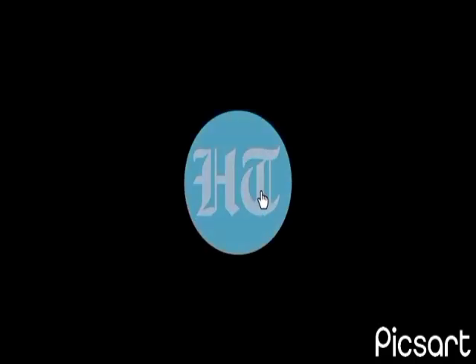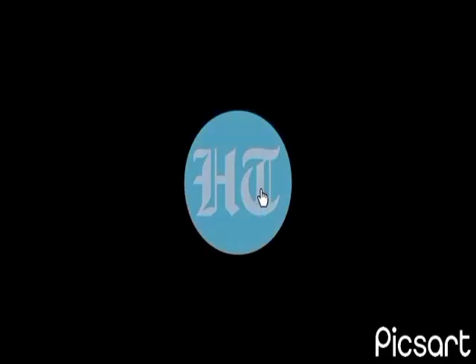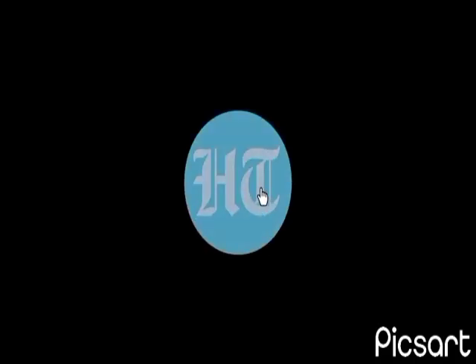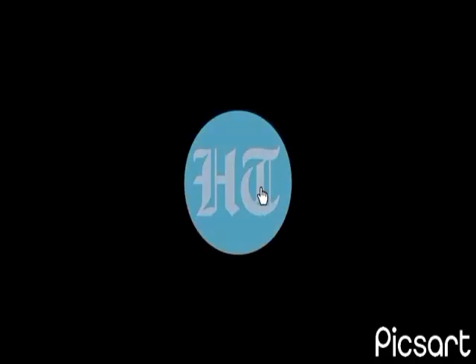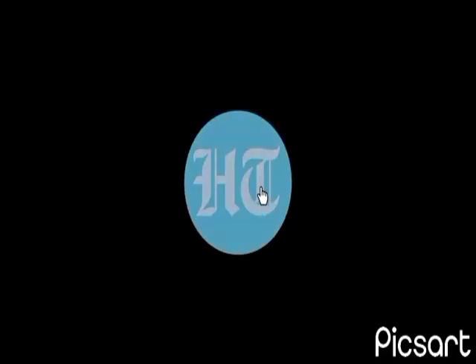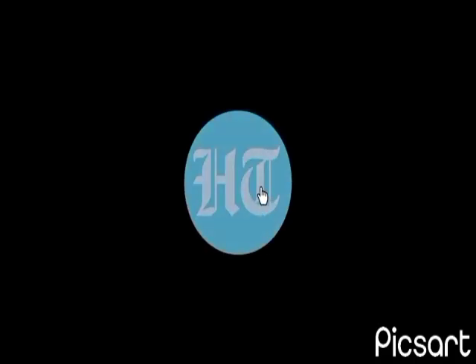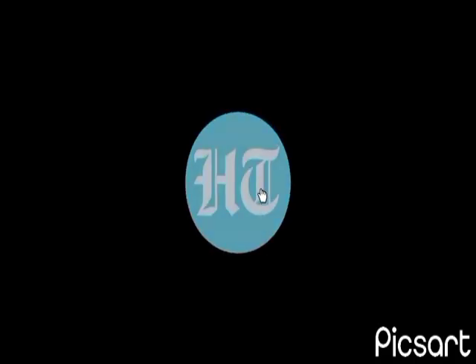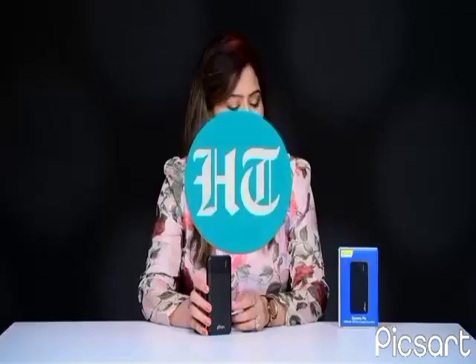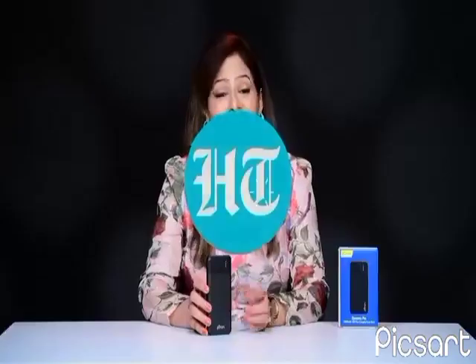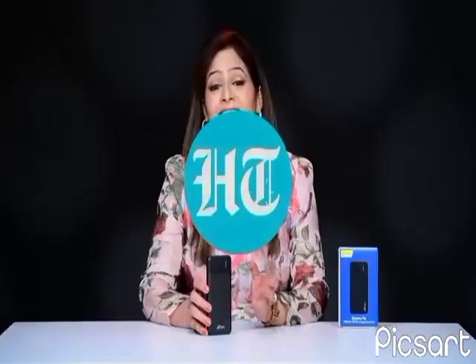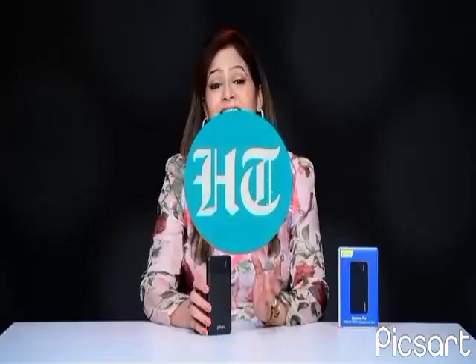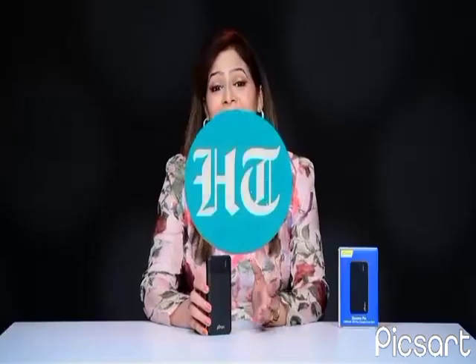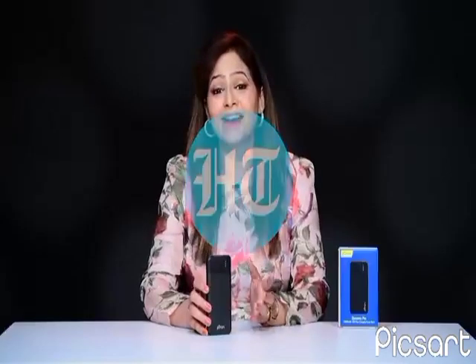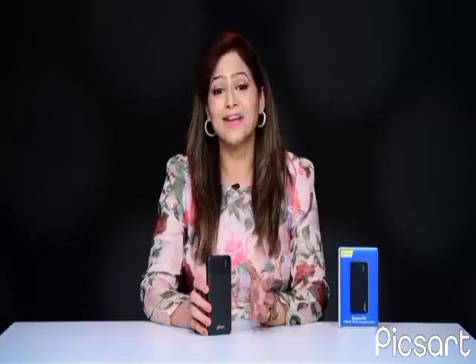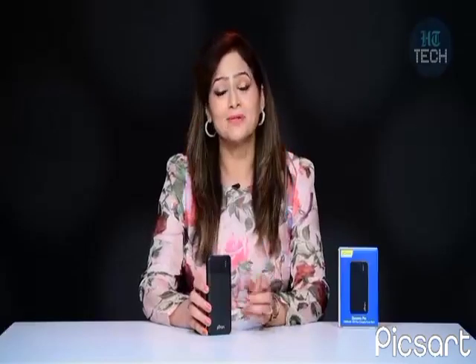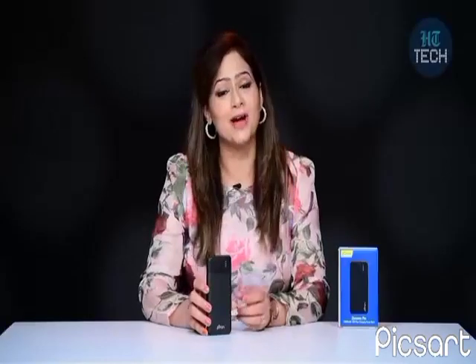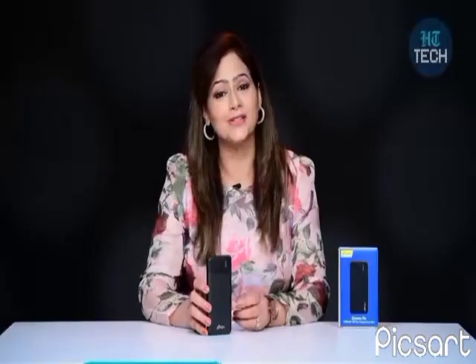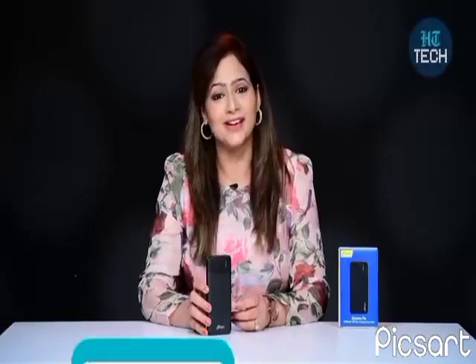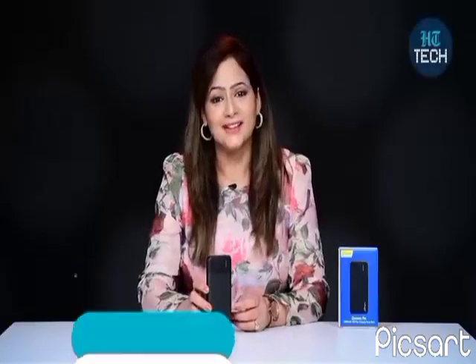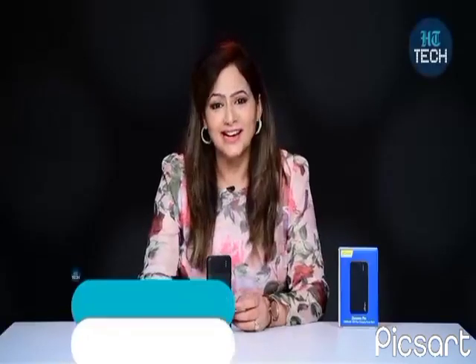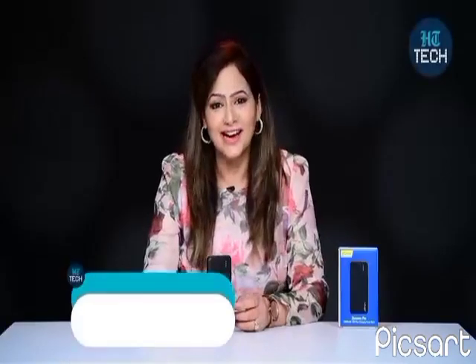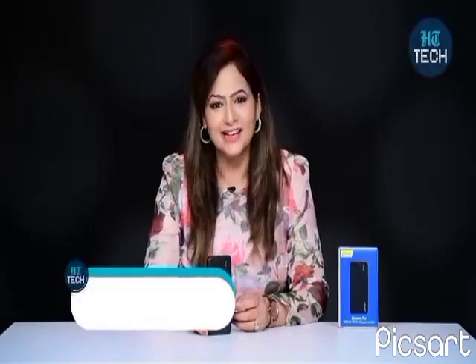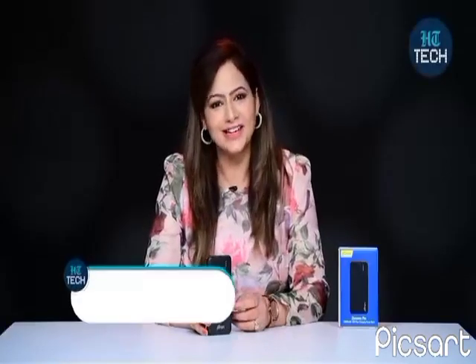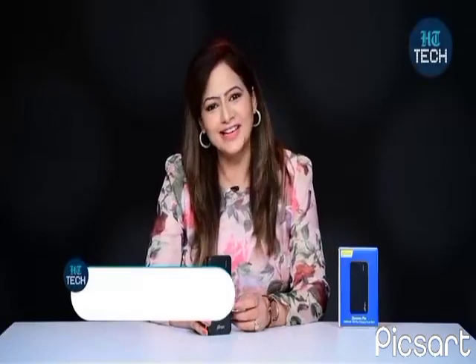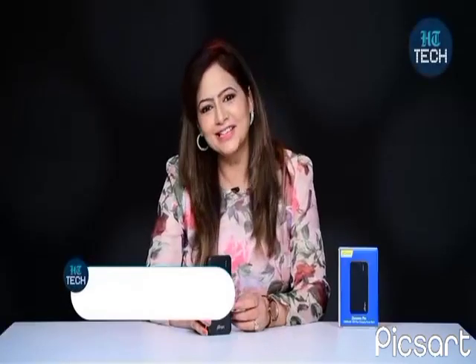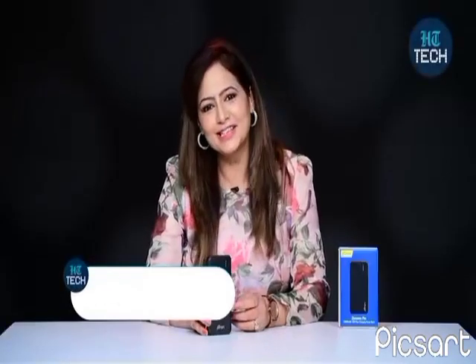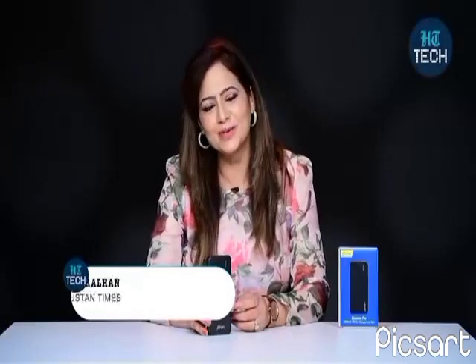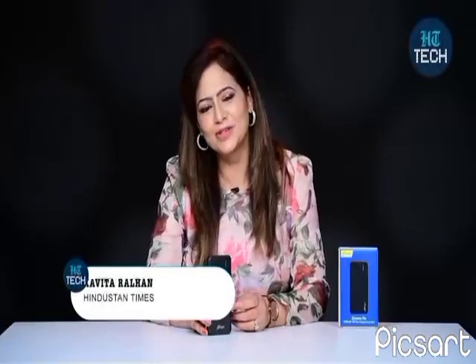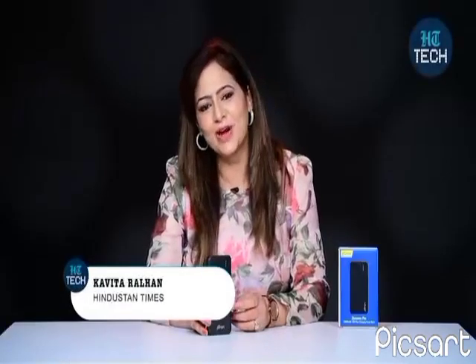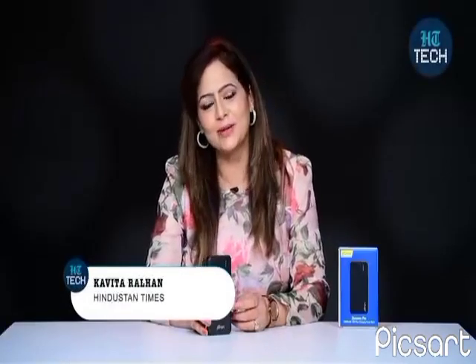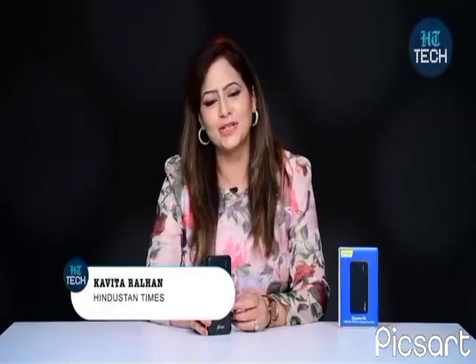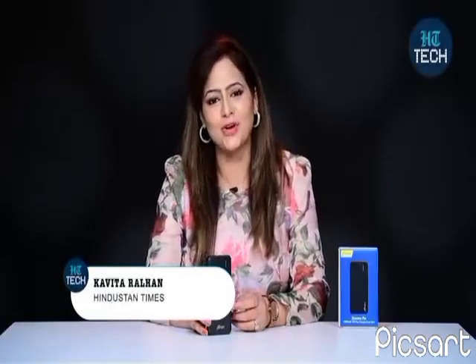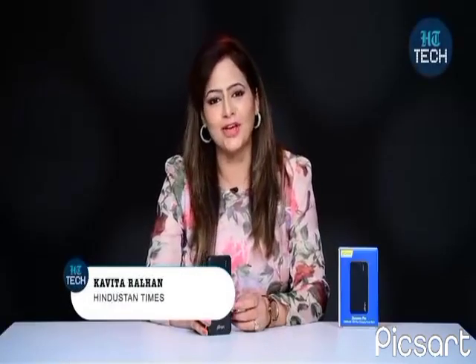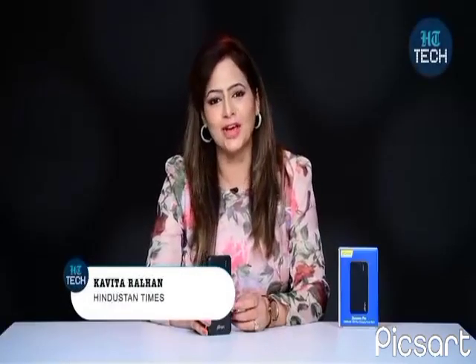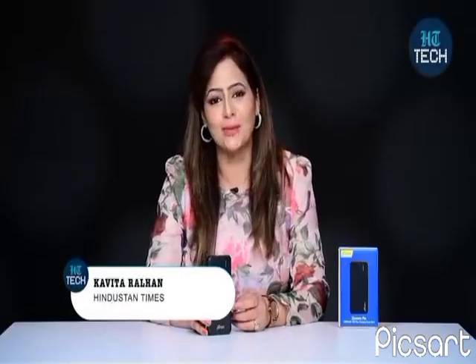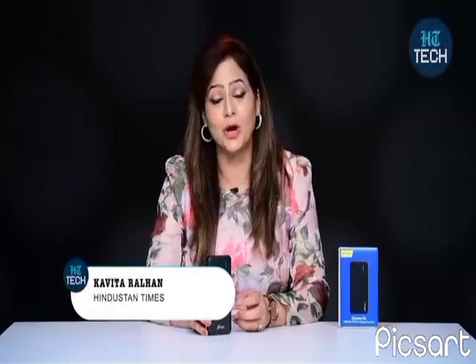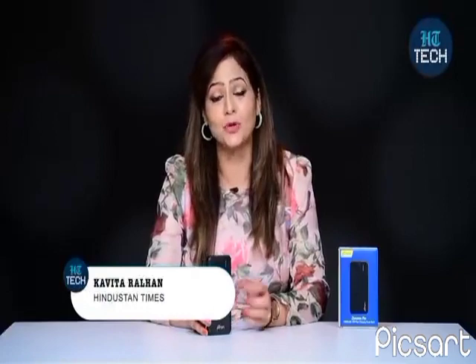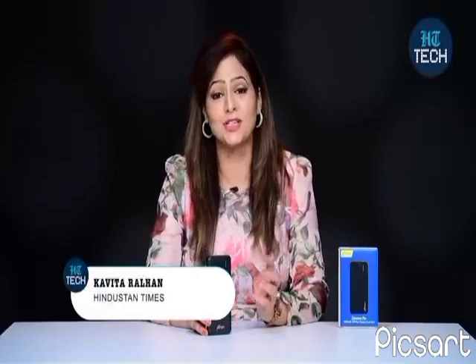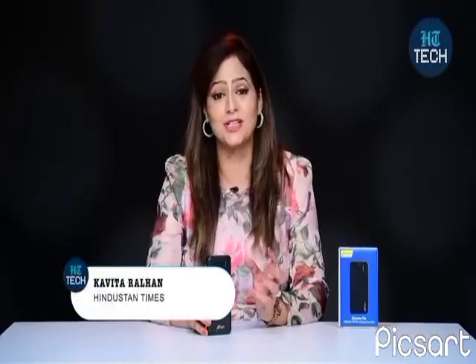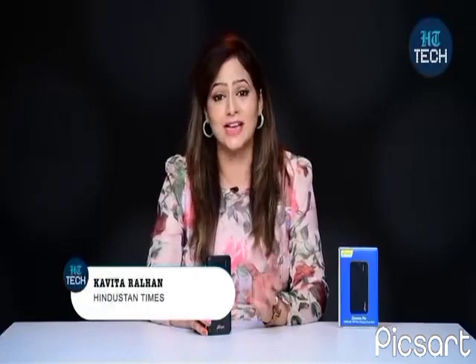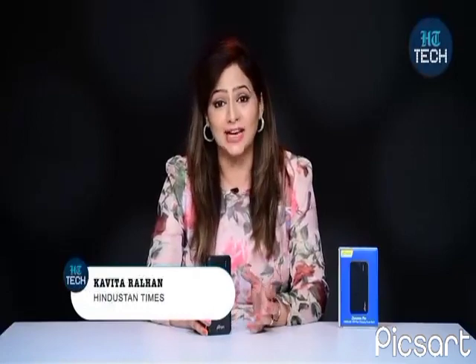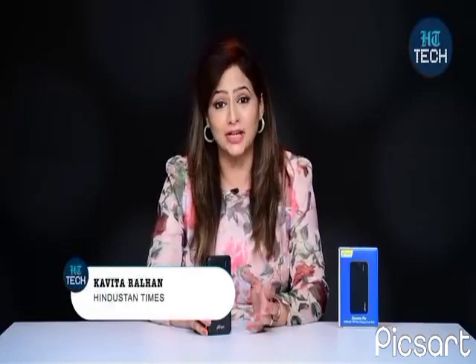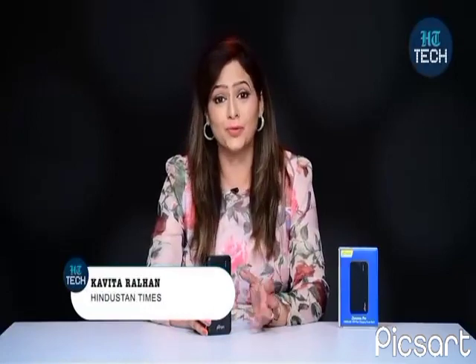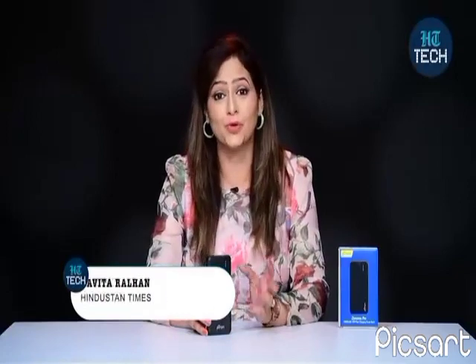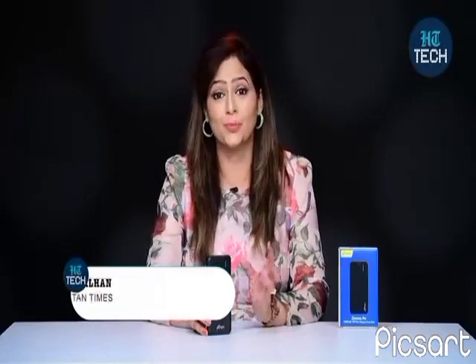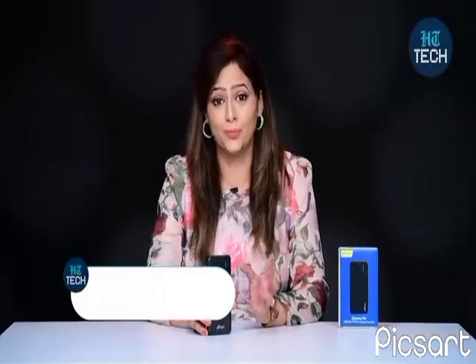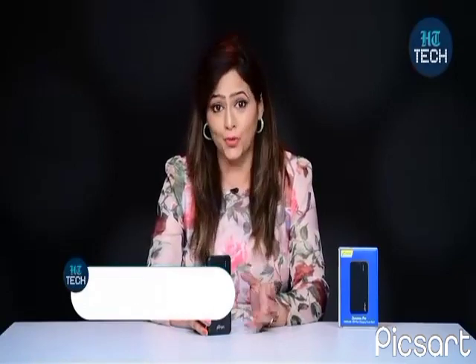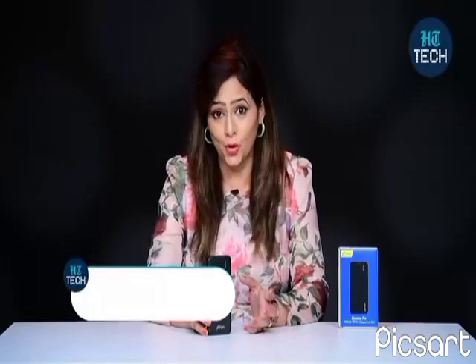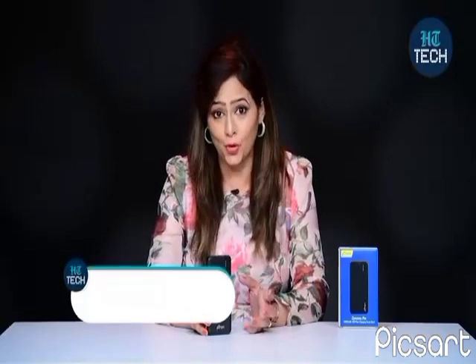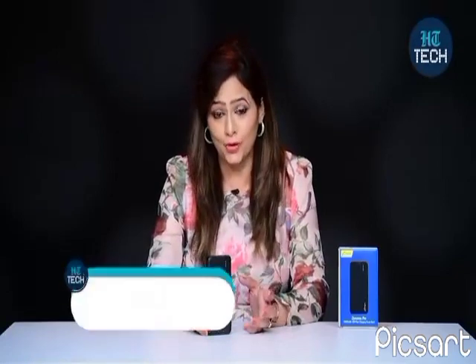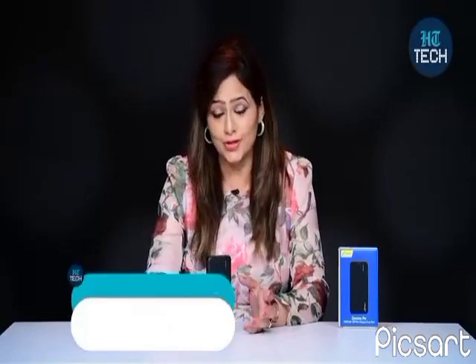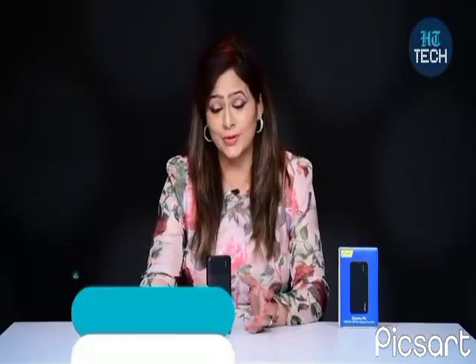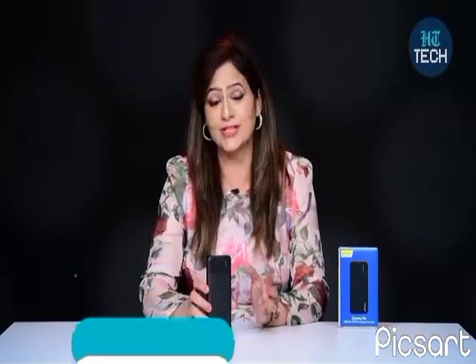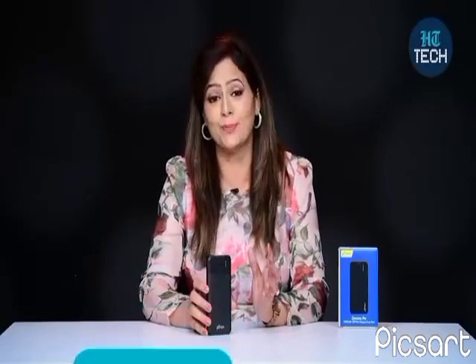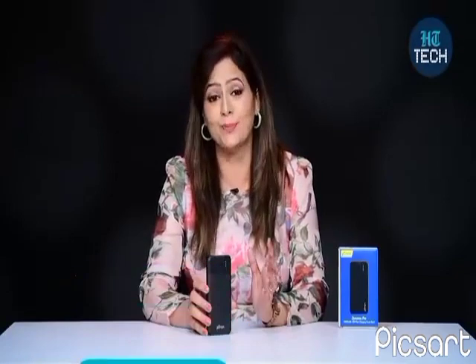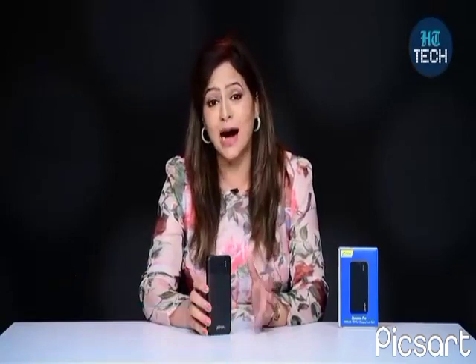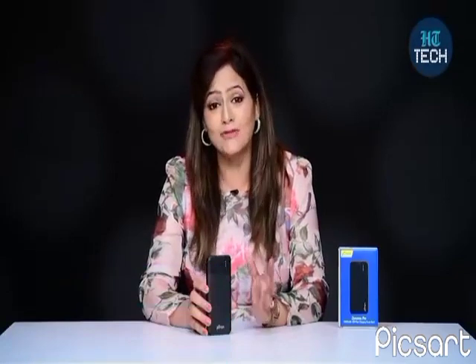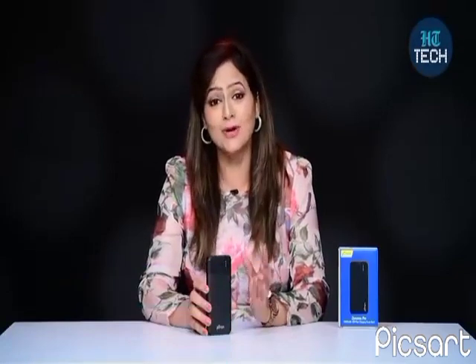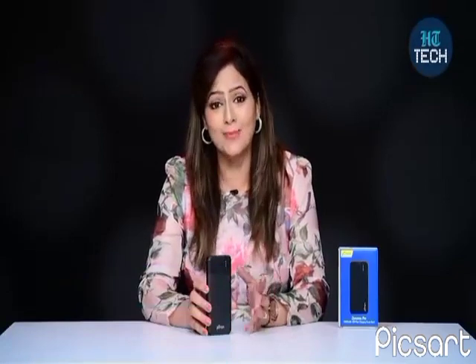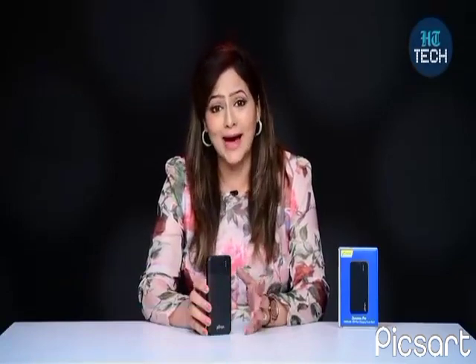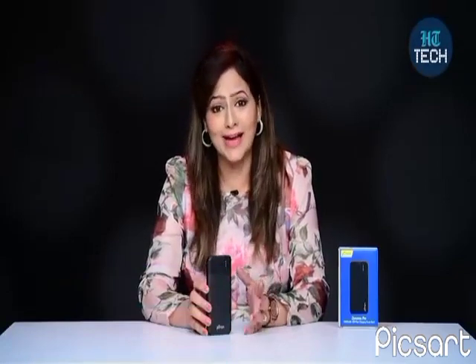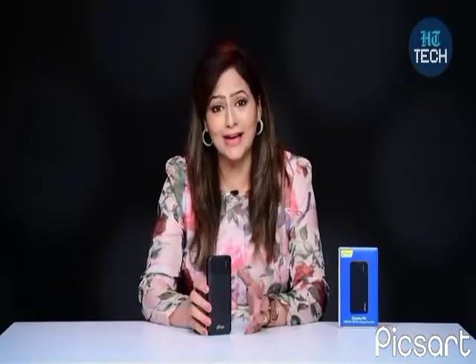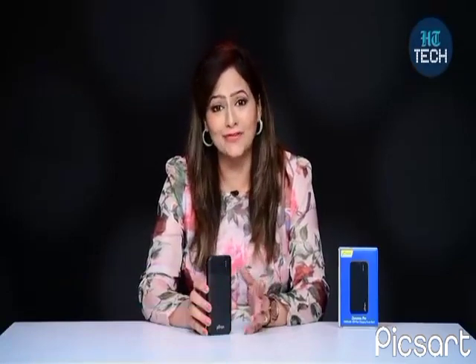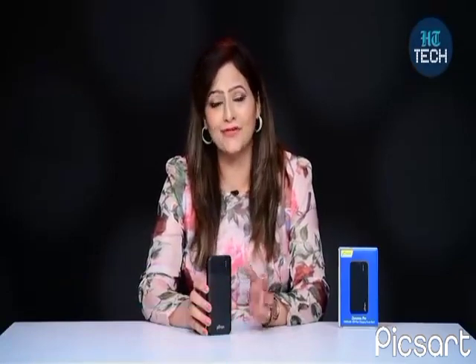In this video, I'll be talking about Dynamo Bro. It's a power bank from the brand PitchShot. So let's get started.